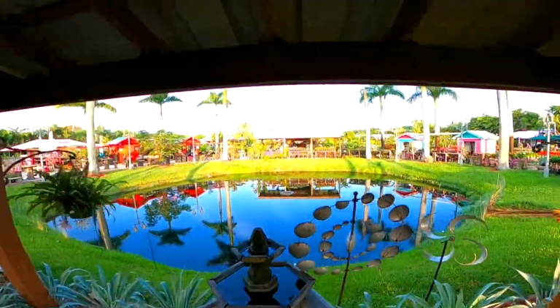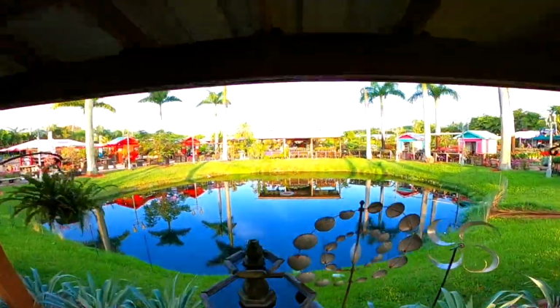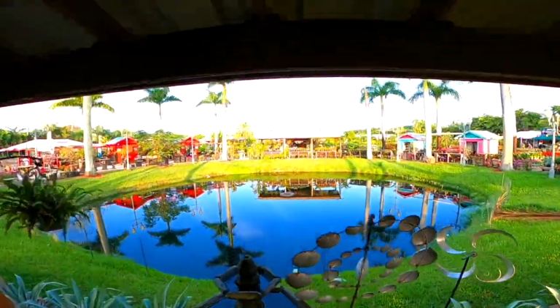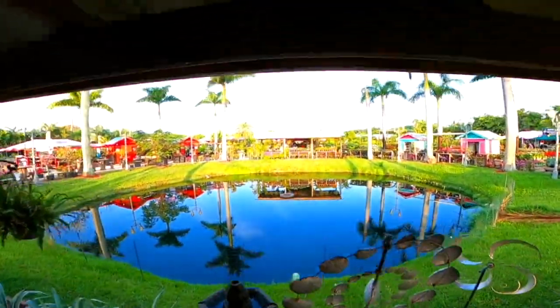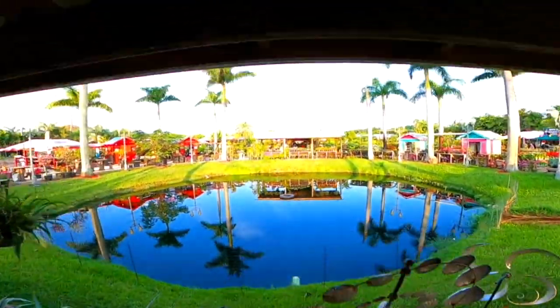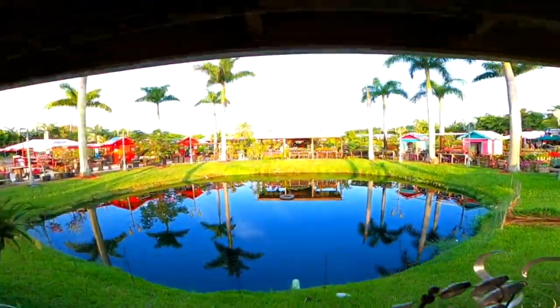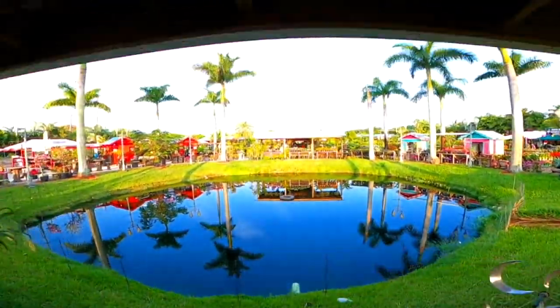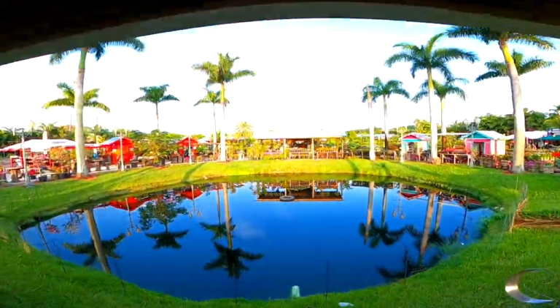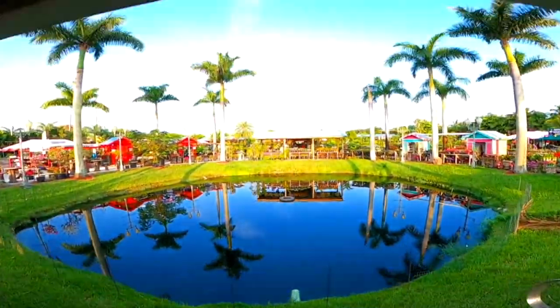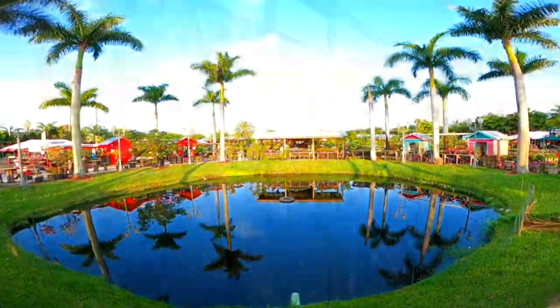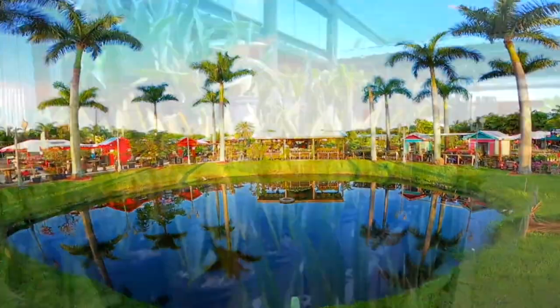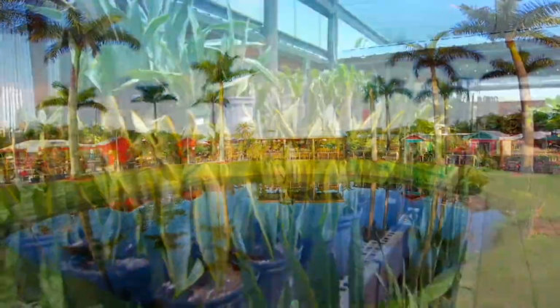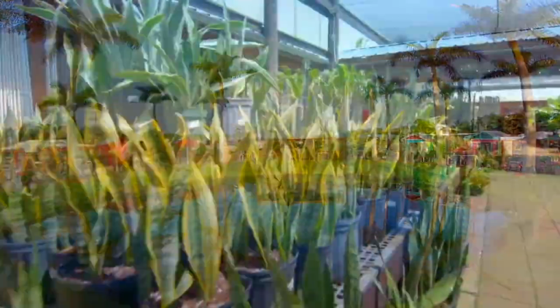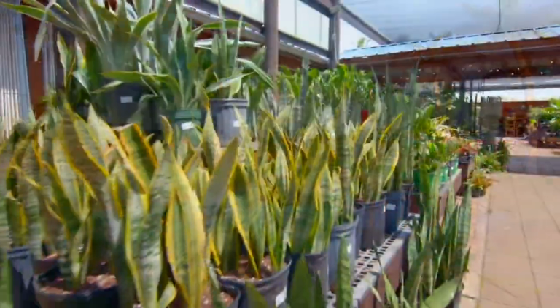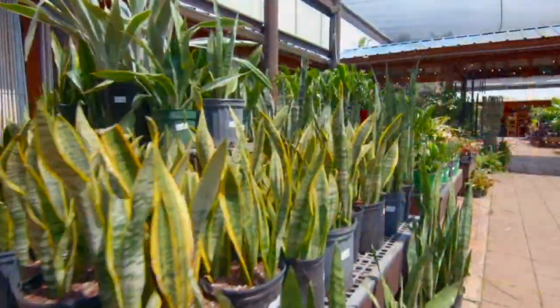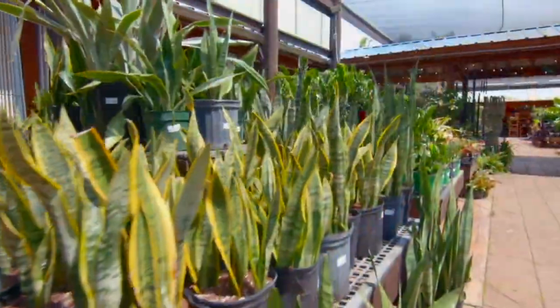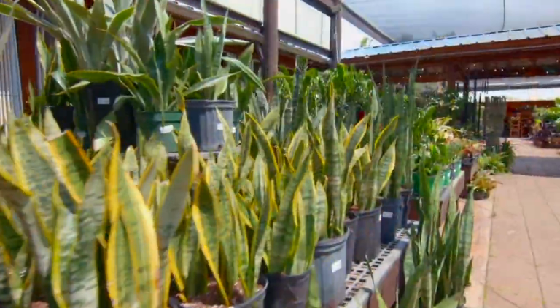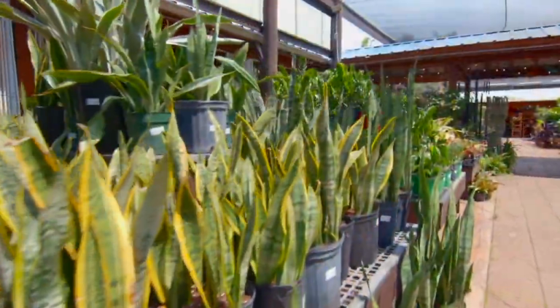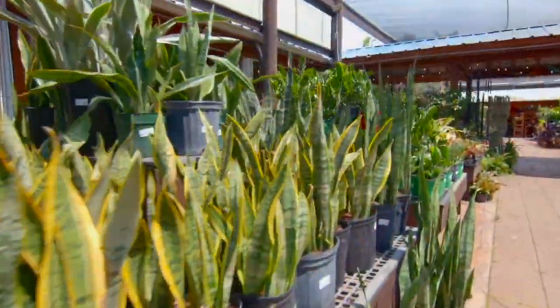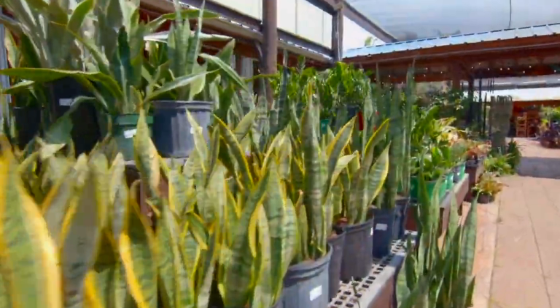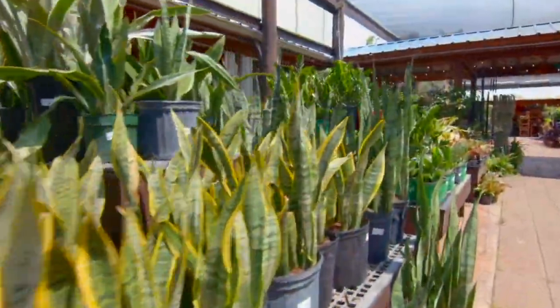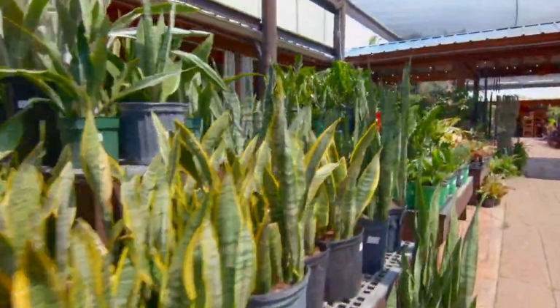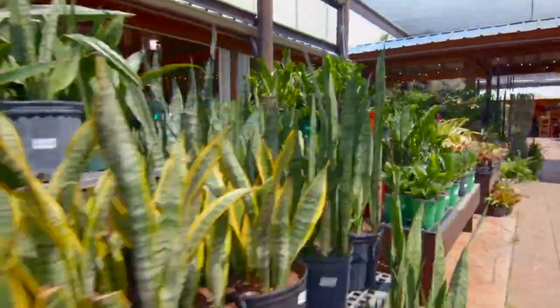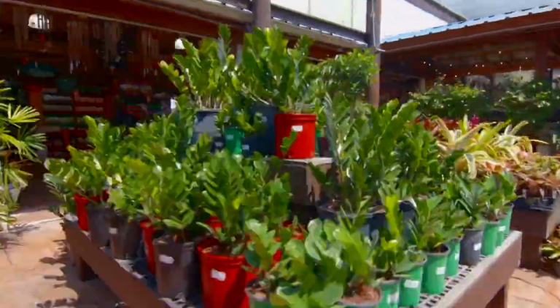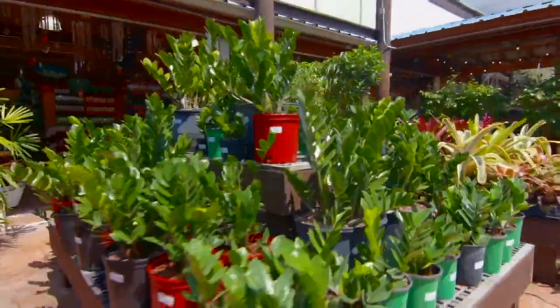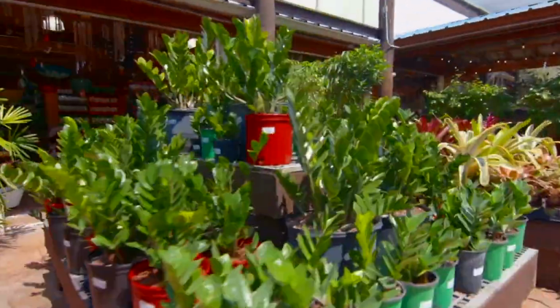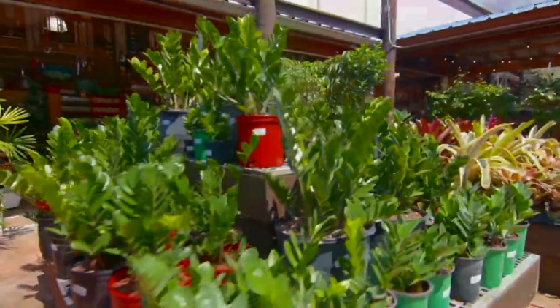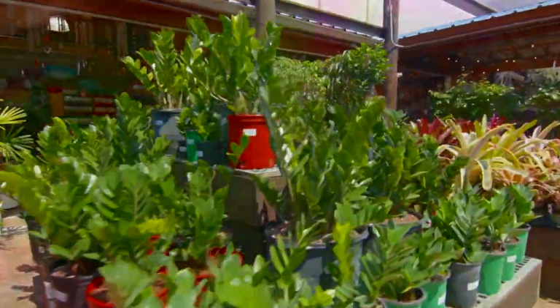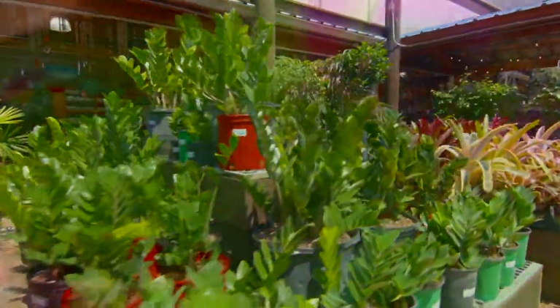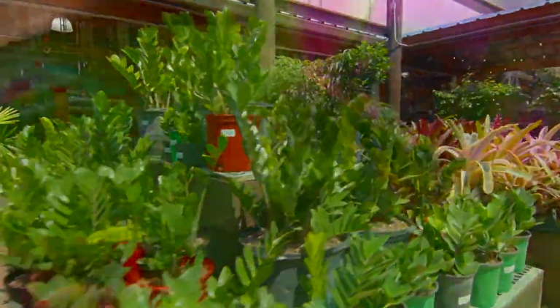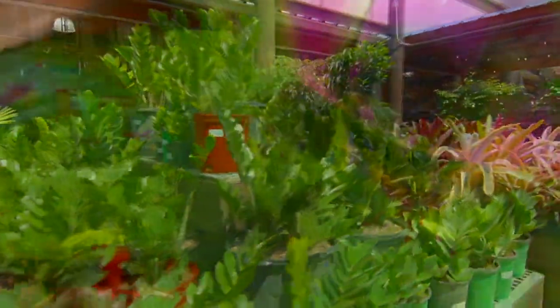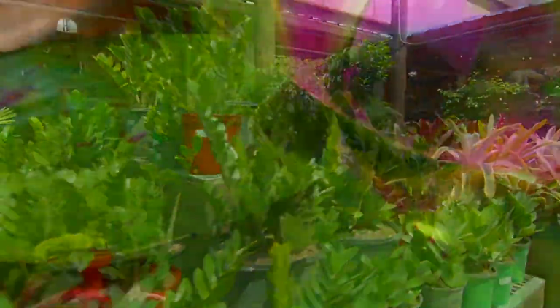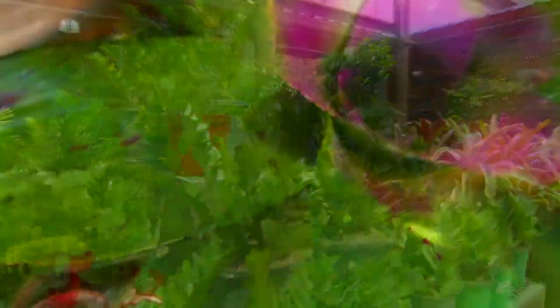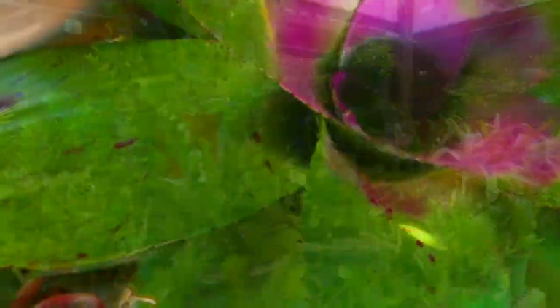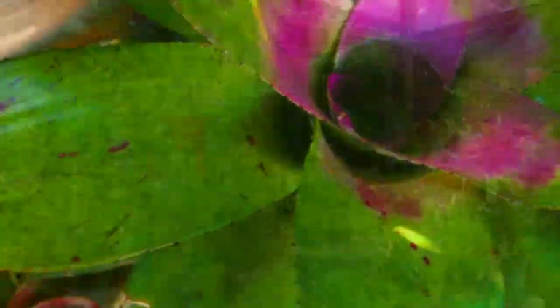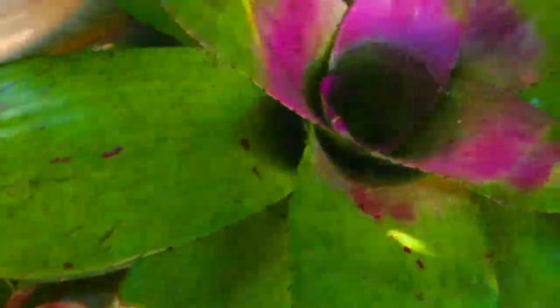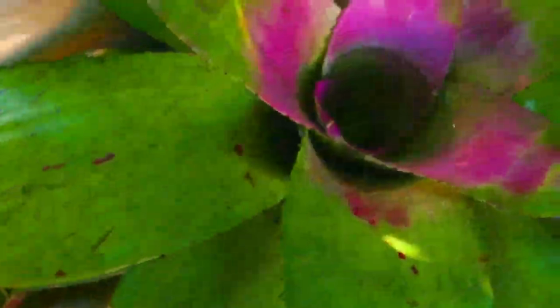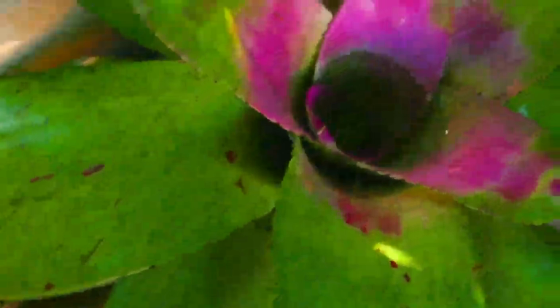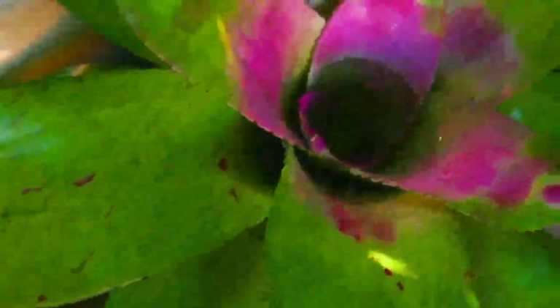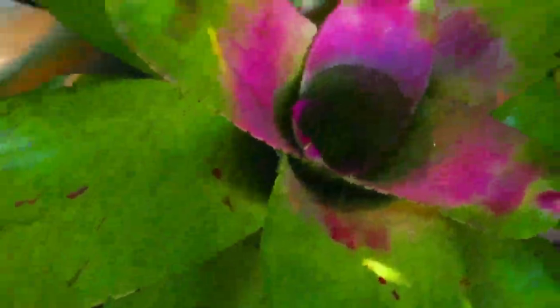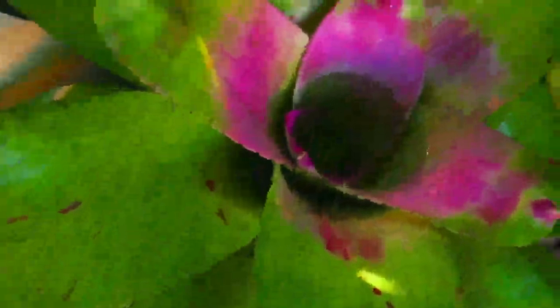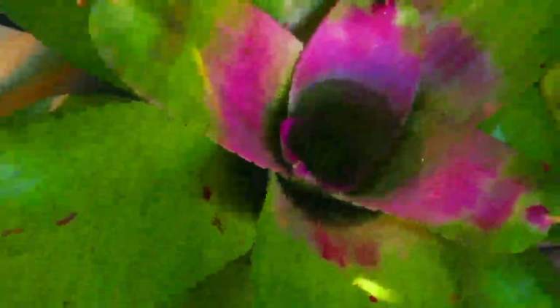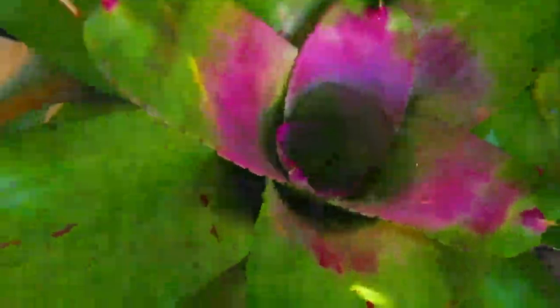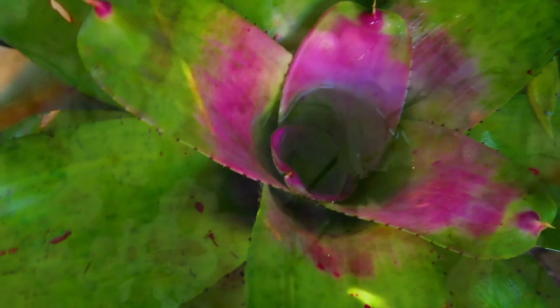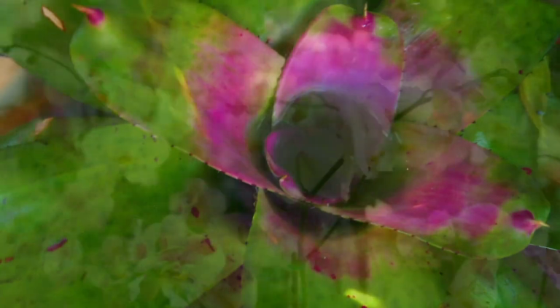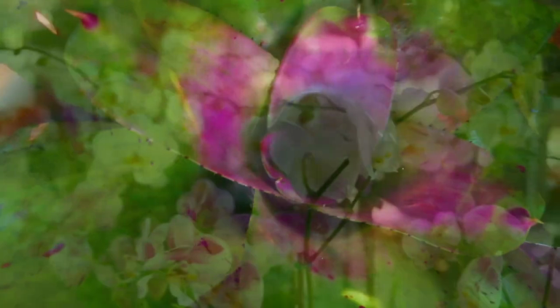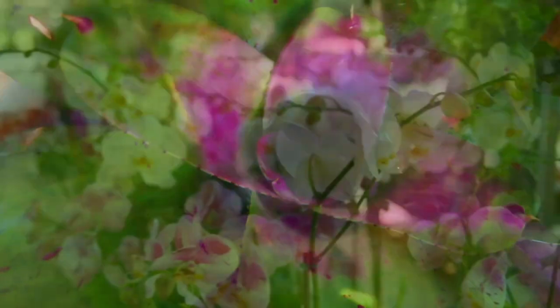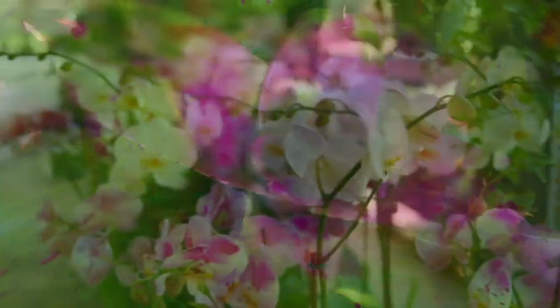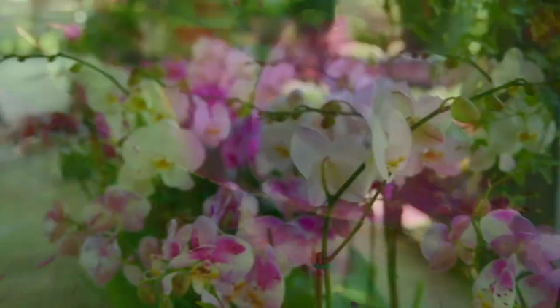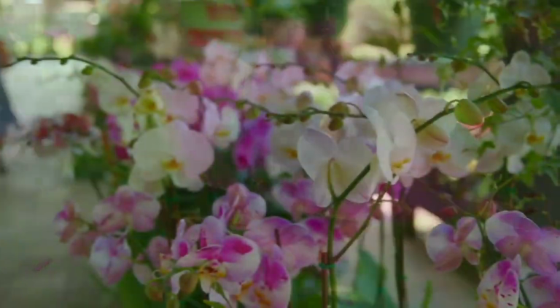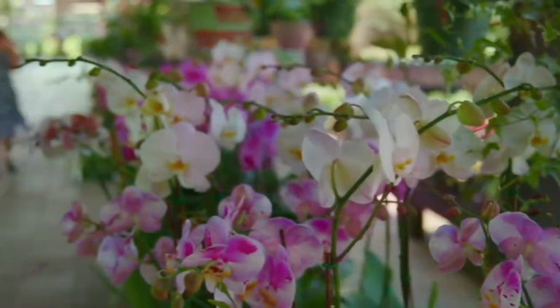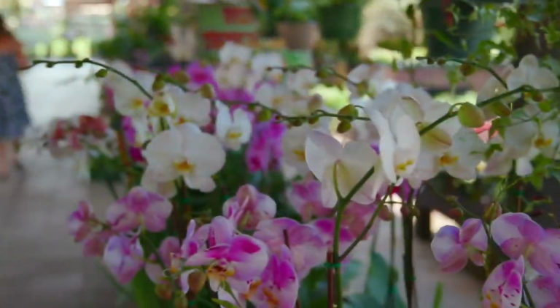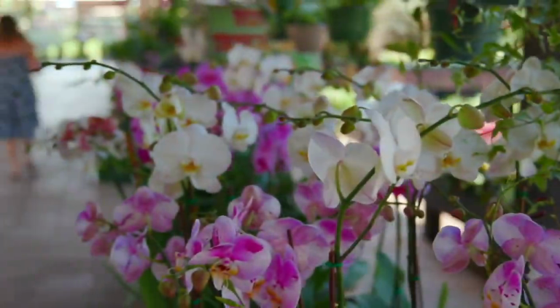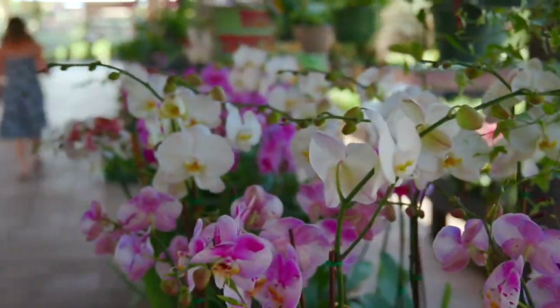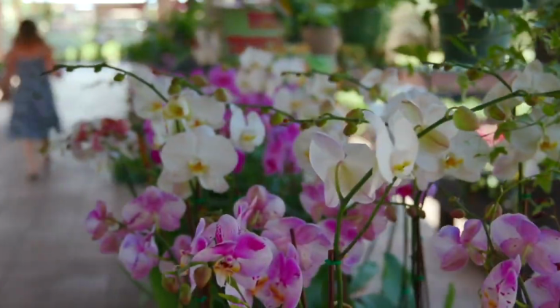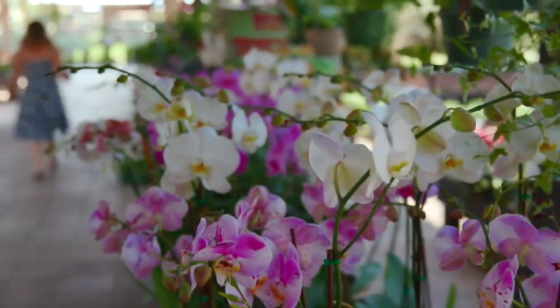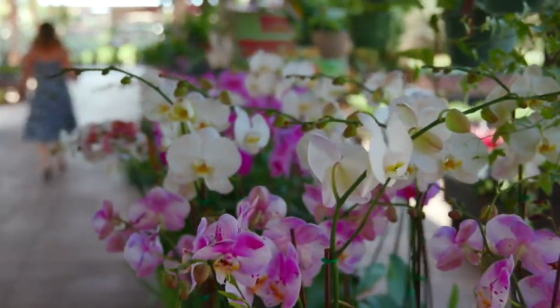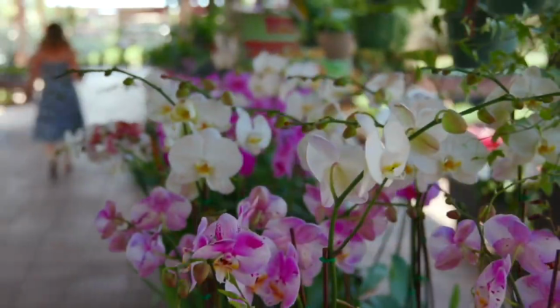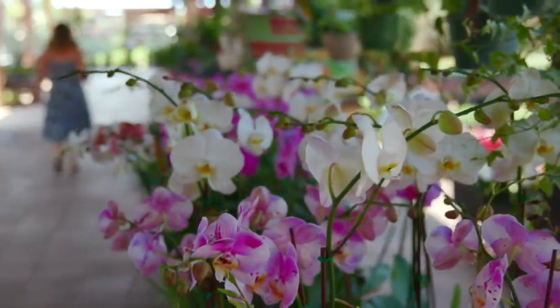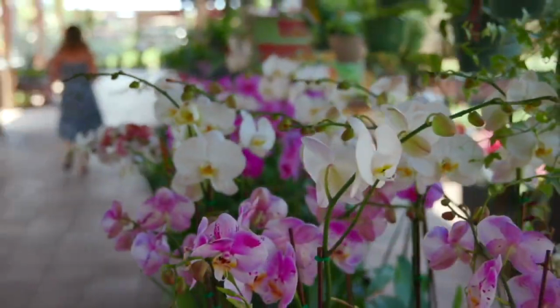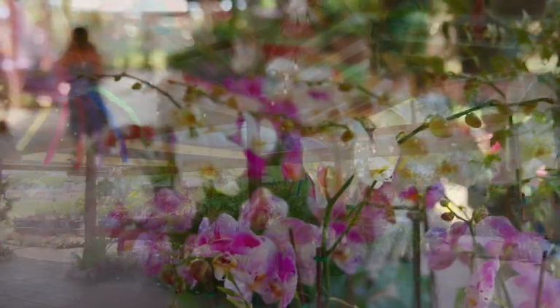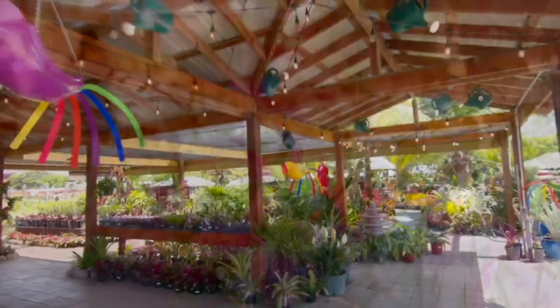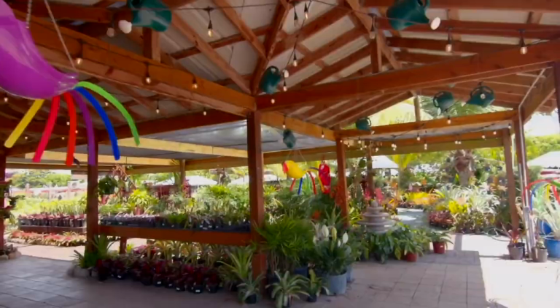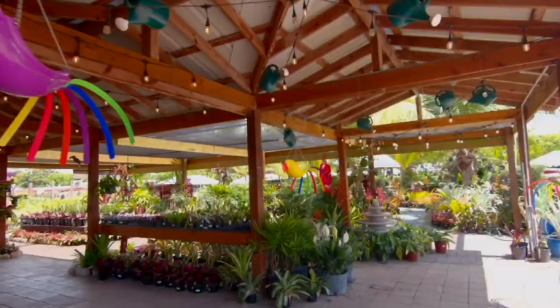Step outside and into the shade house, home to bromeliads, orchids, interior trees and other houseplants.